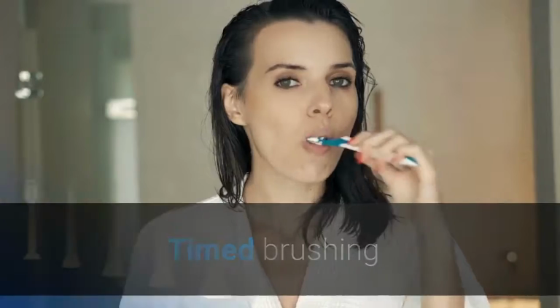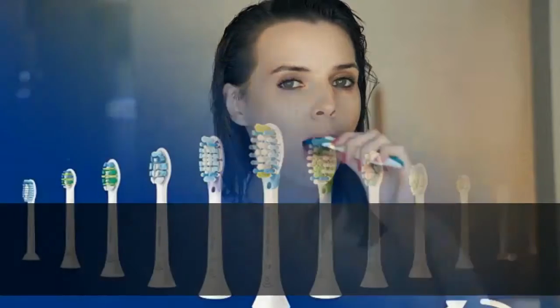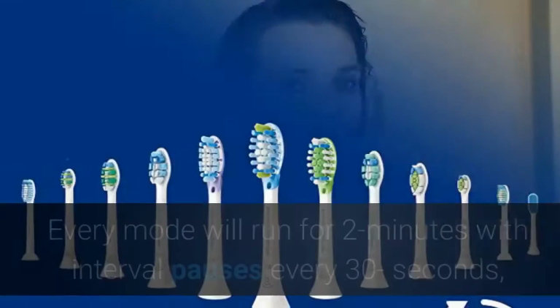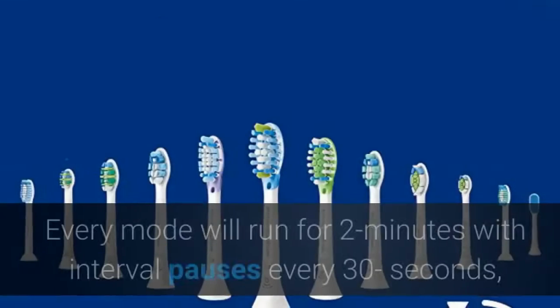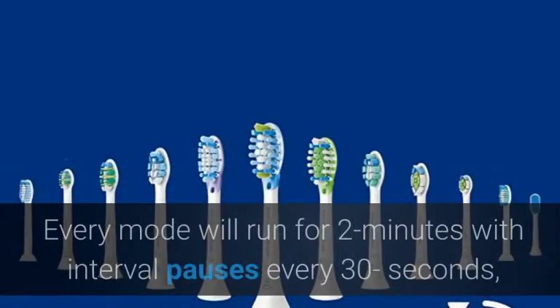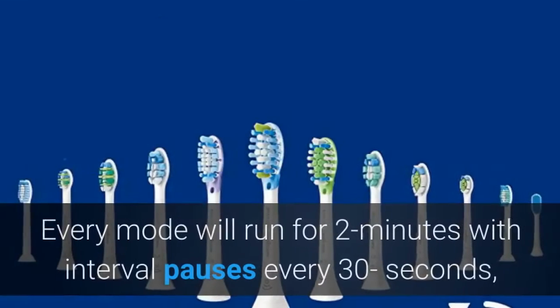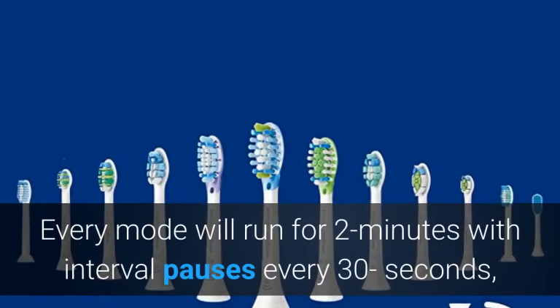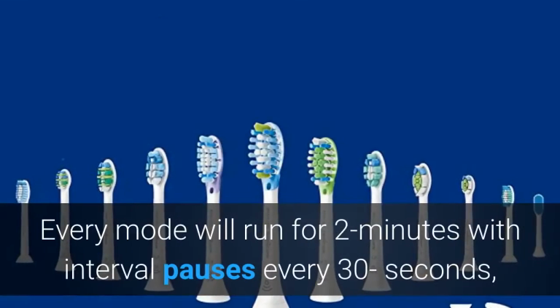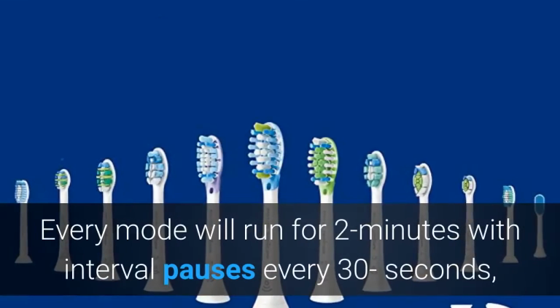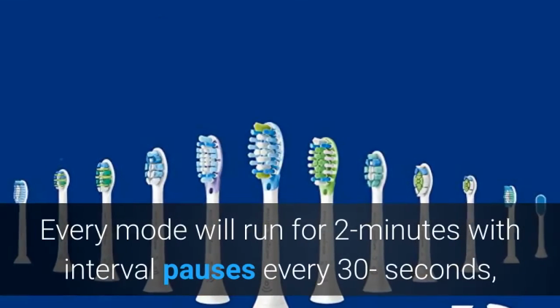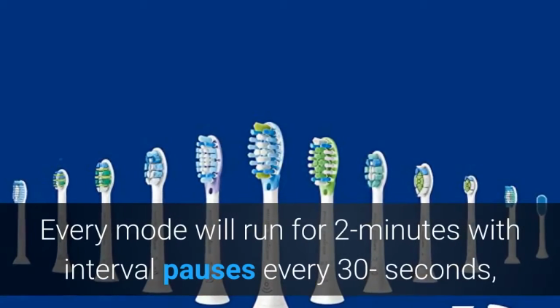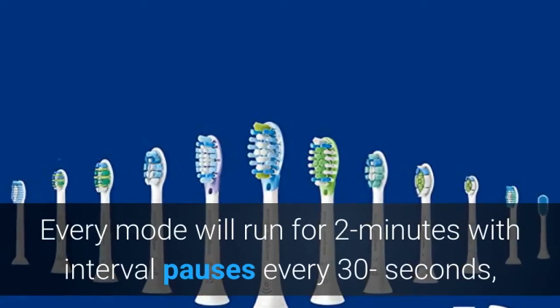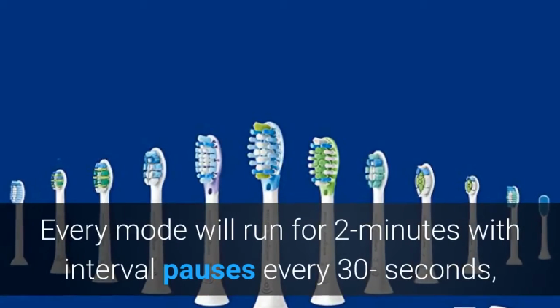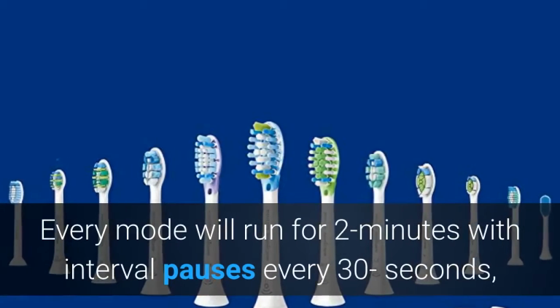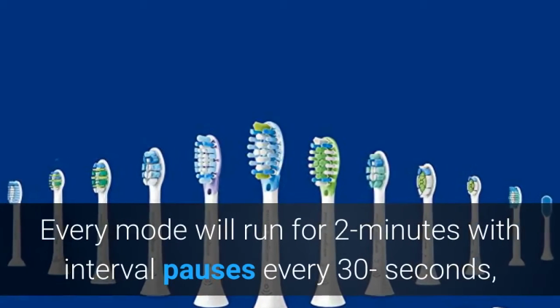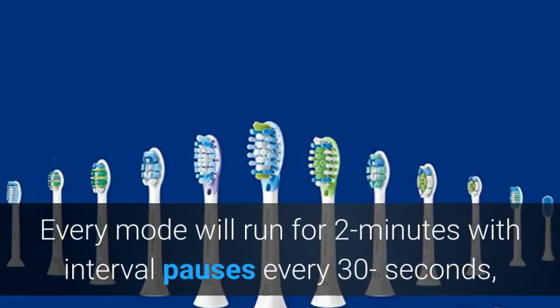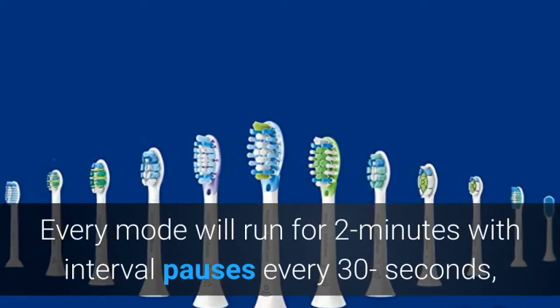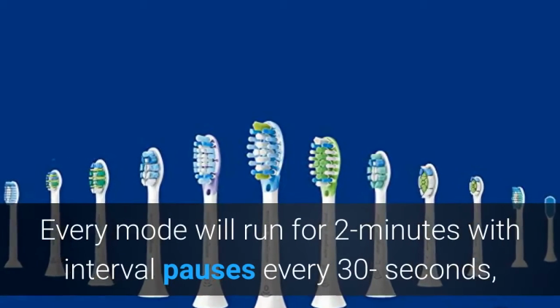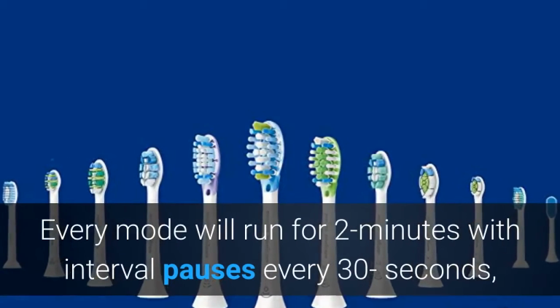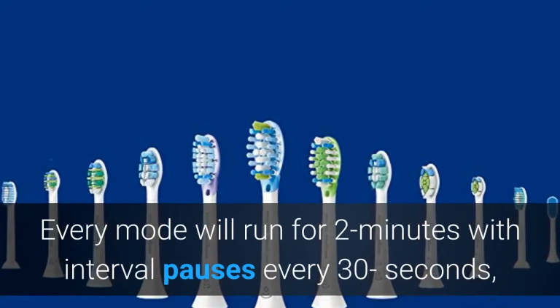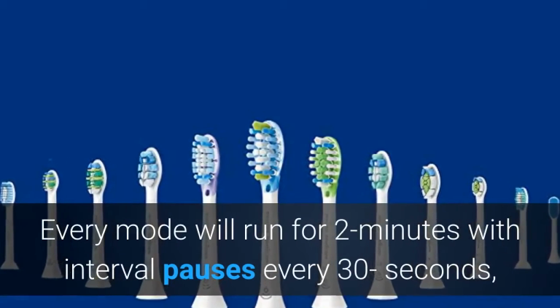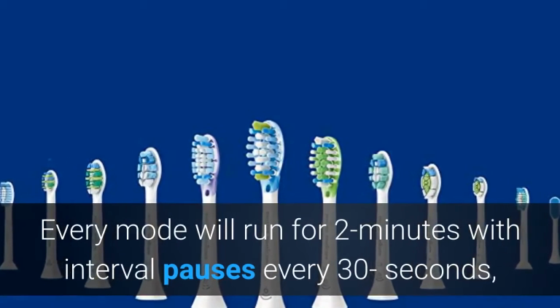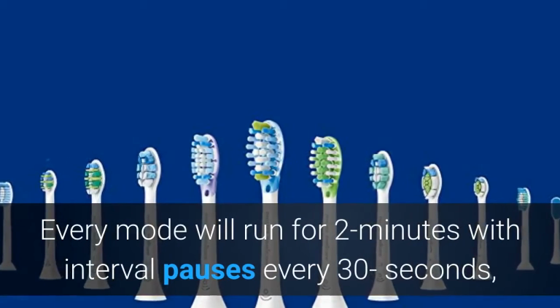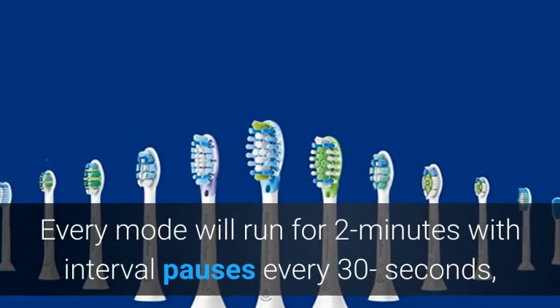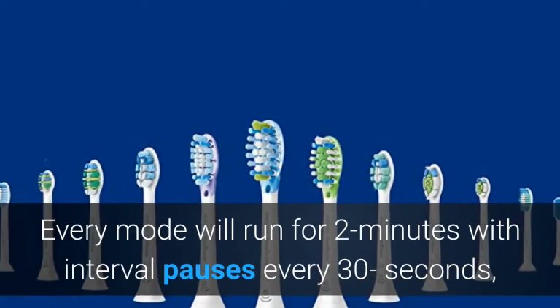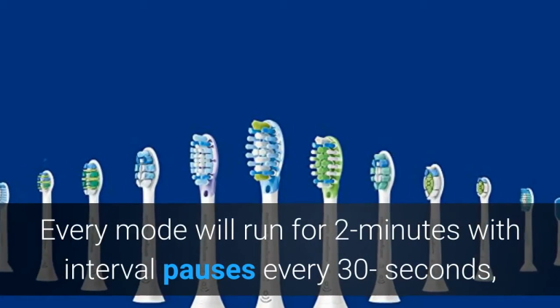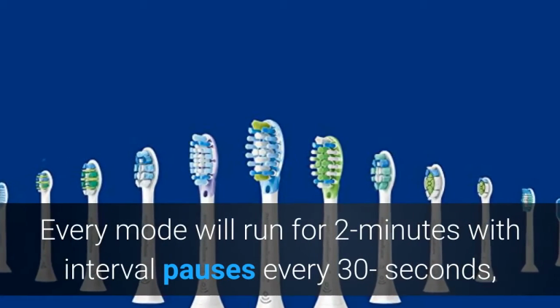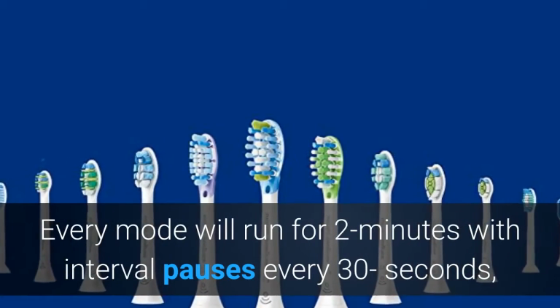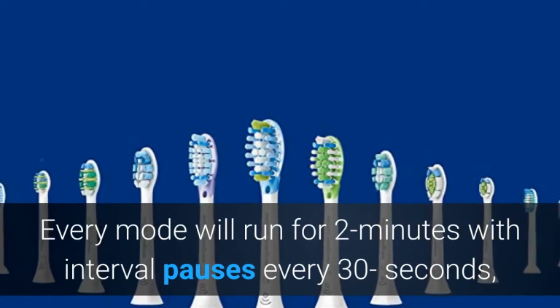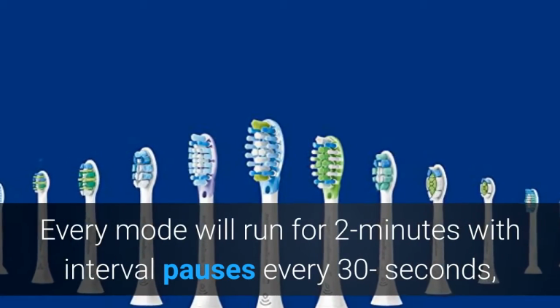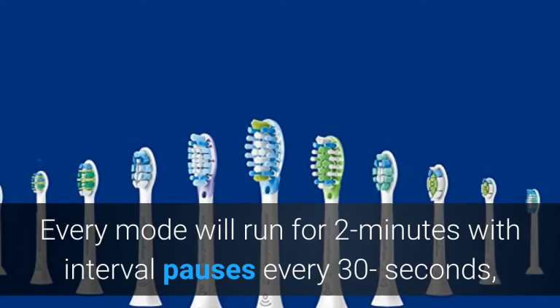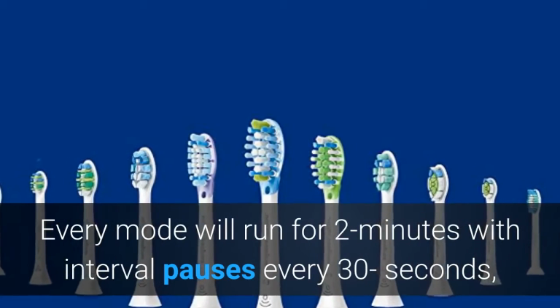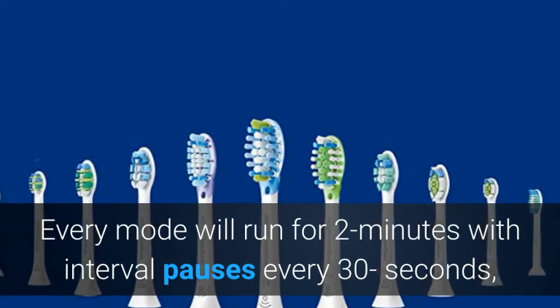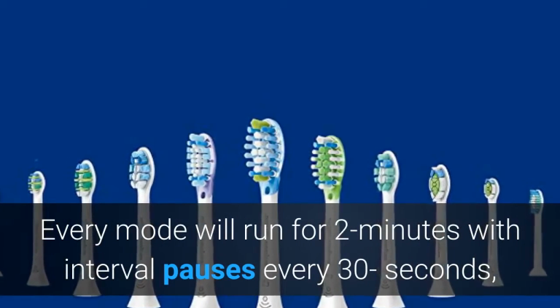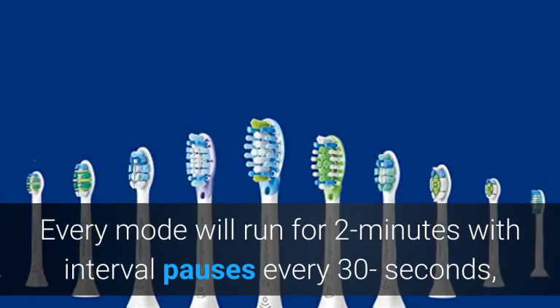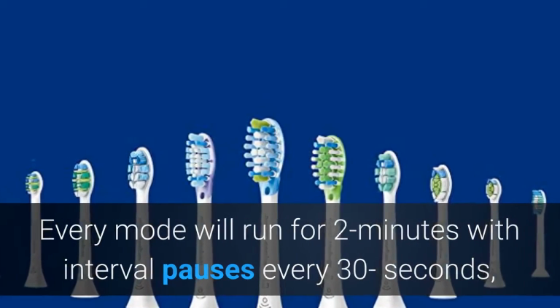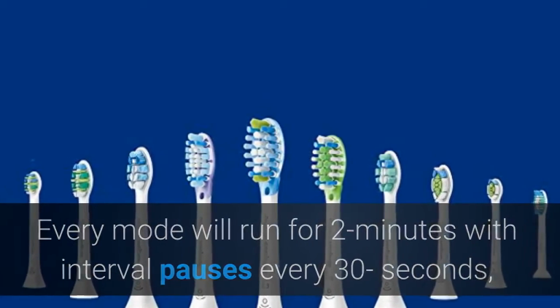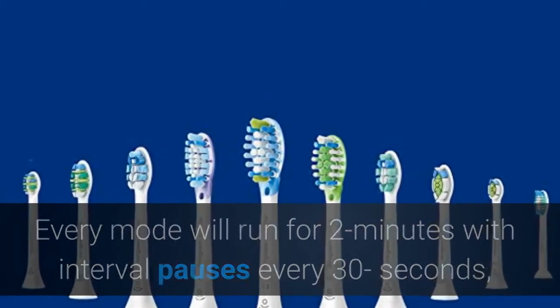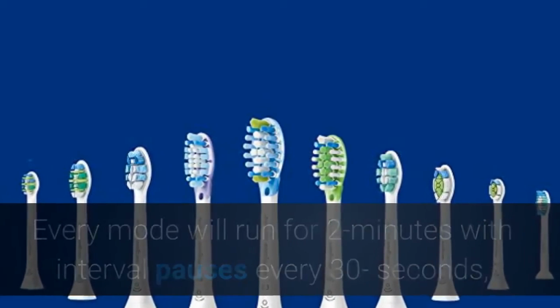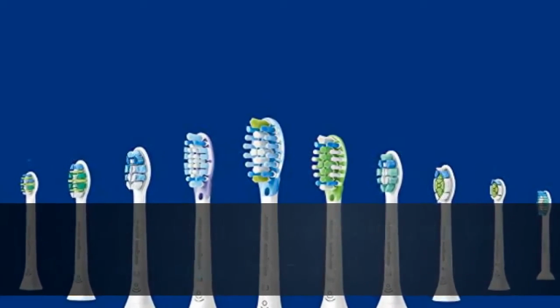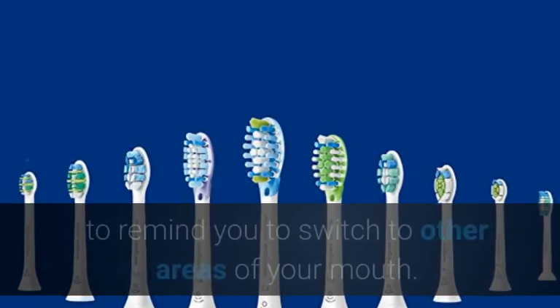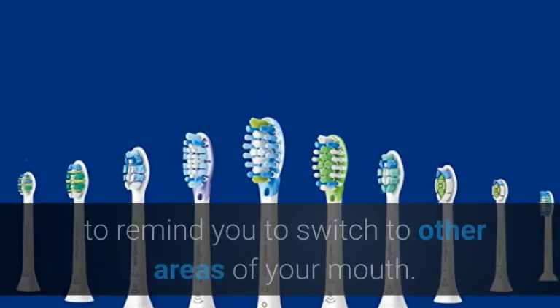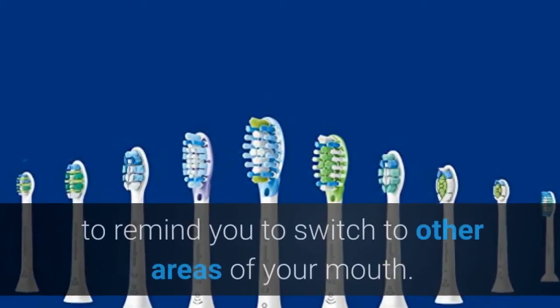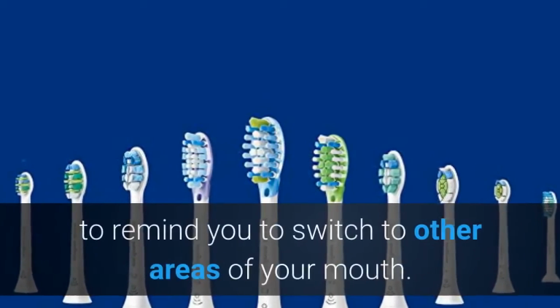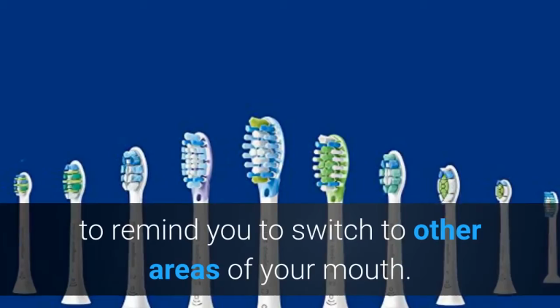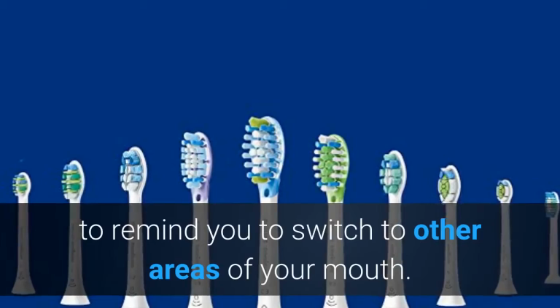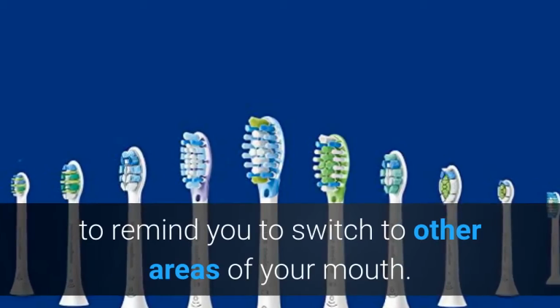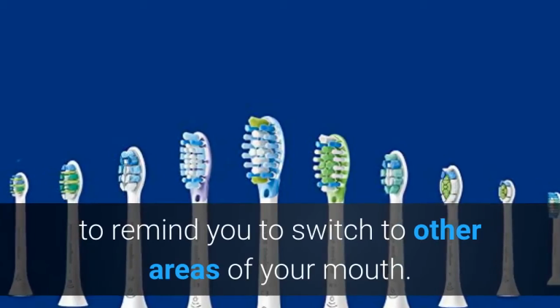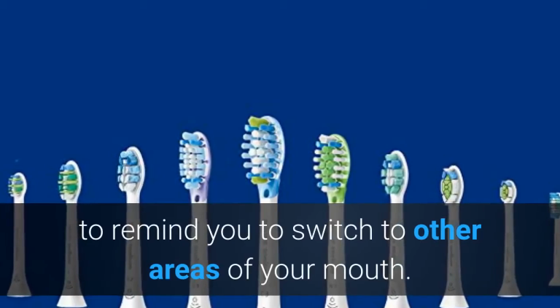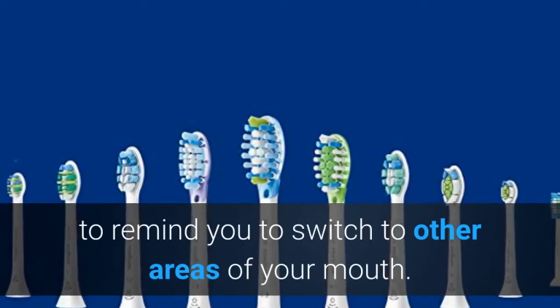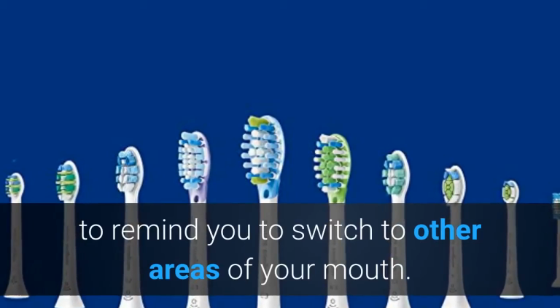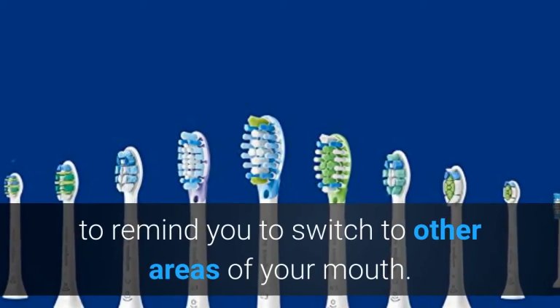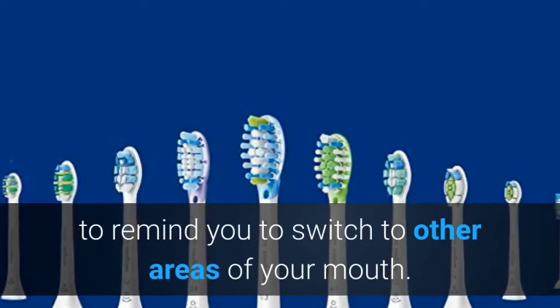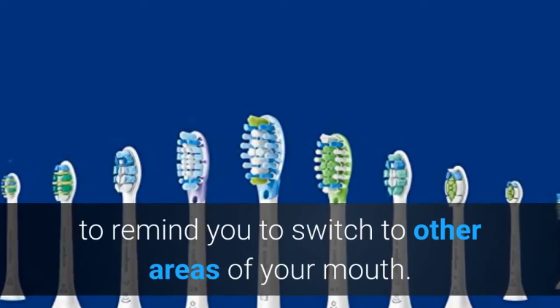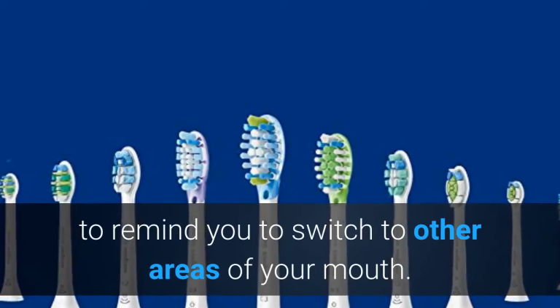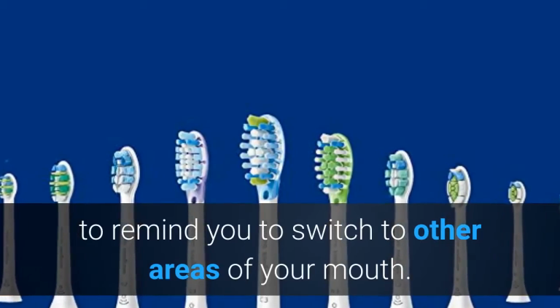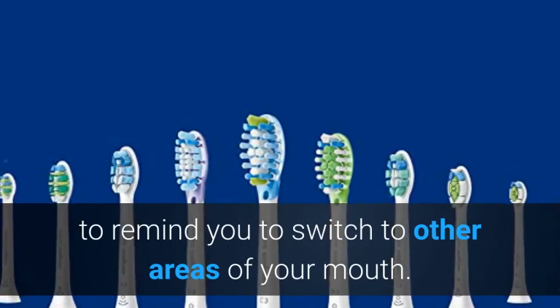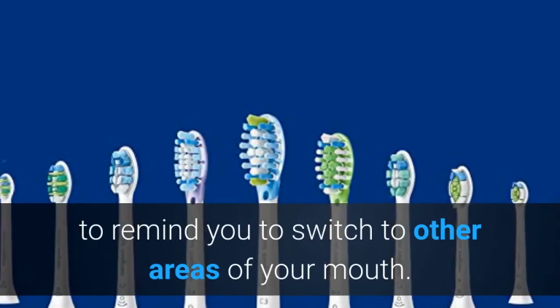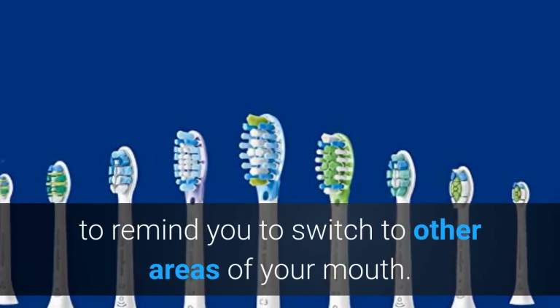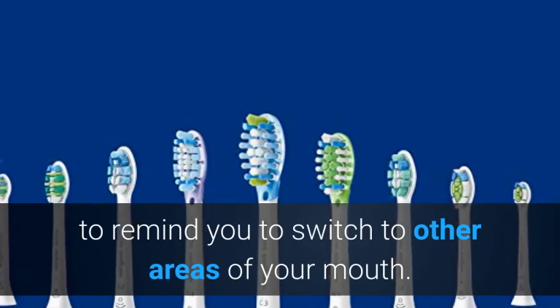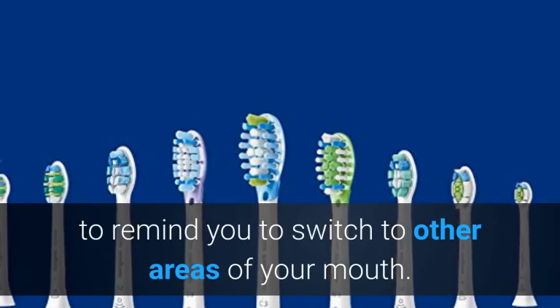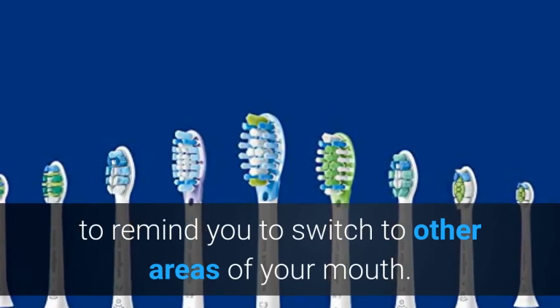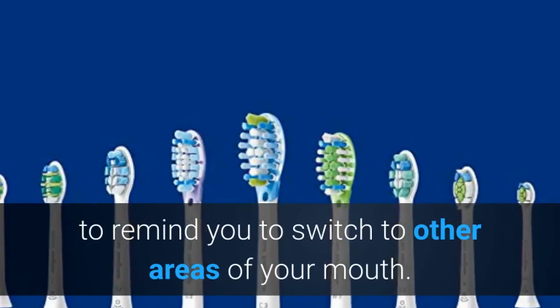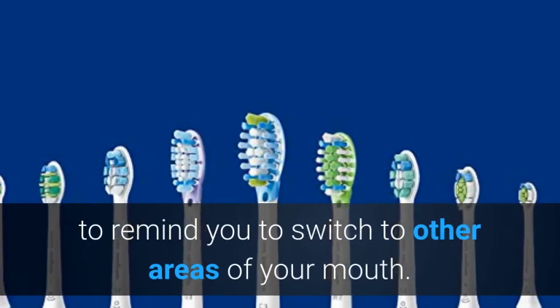Timed Brushing. Every mode will run for two minutes with interval pauses every 30 seconds, to remind you to switch to other areas of your mouth.